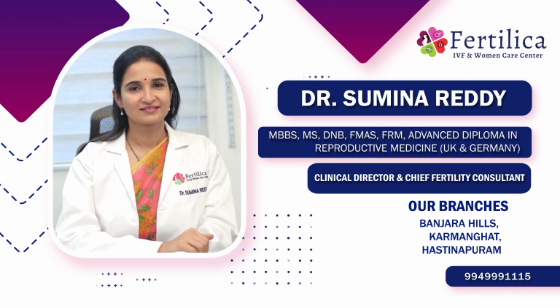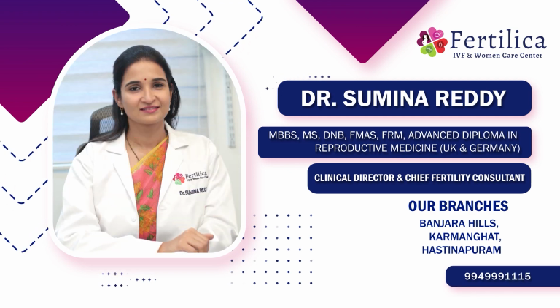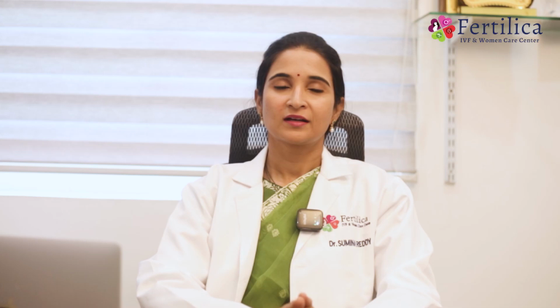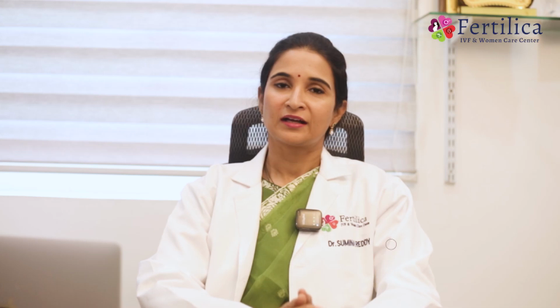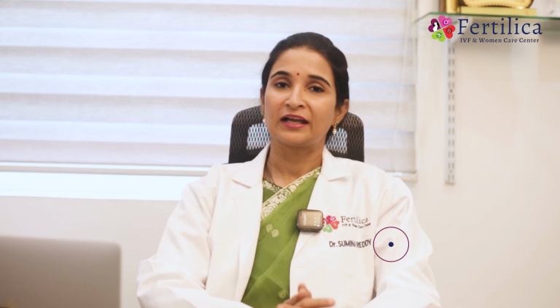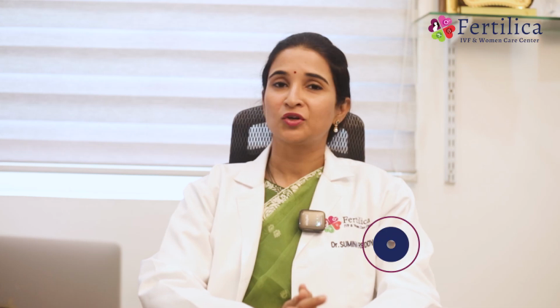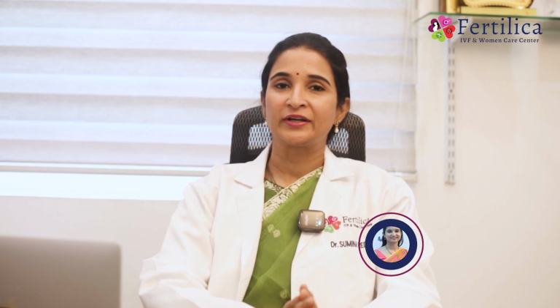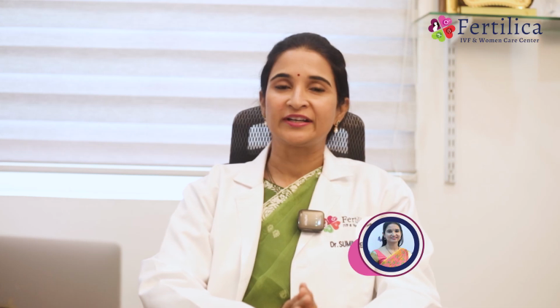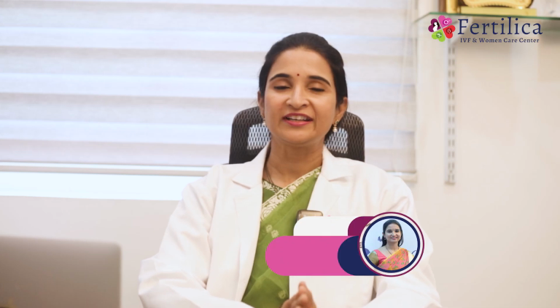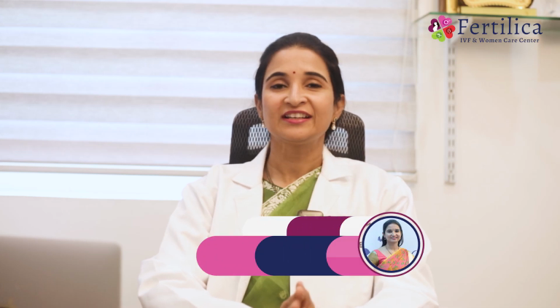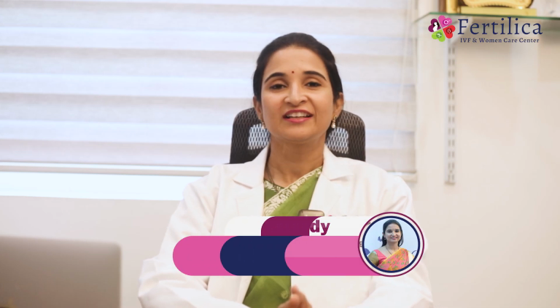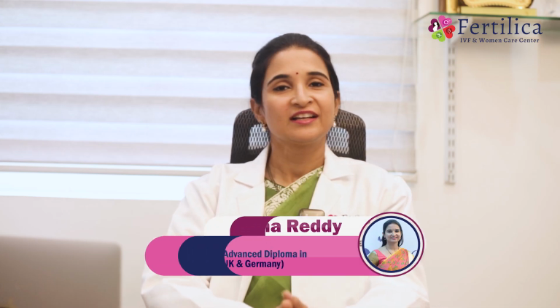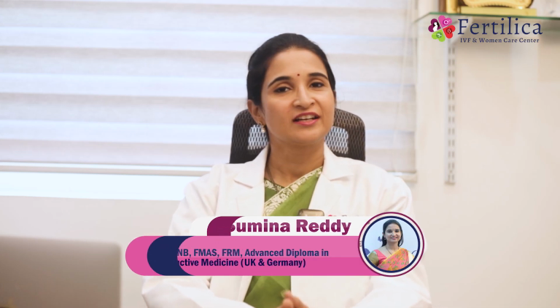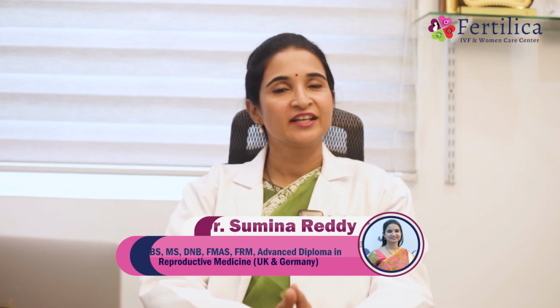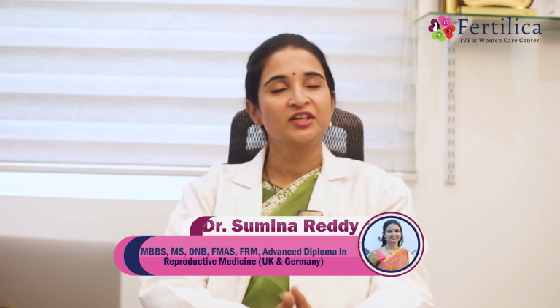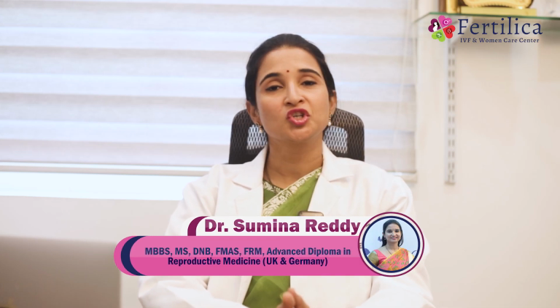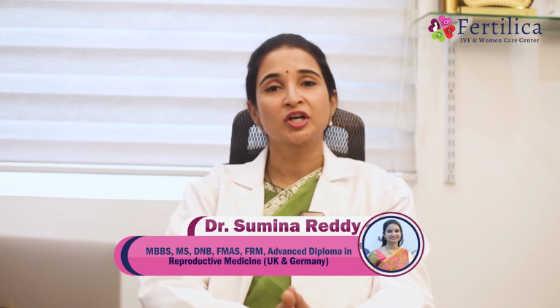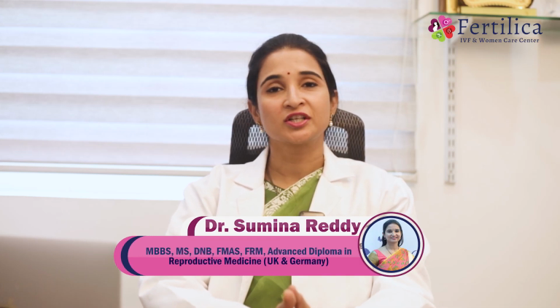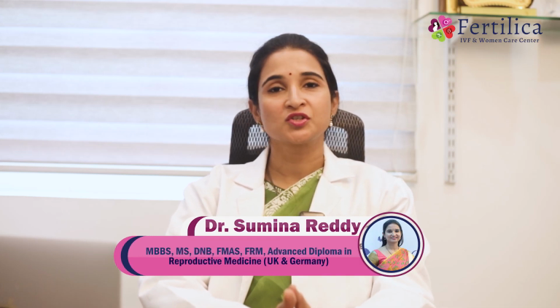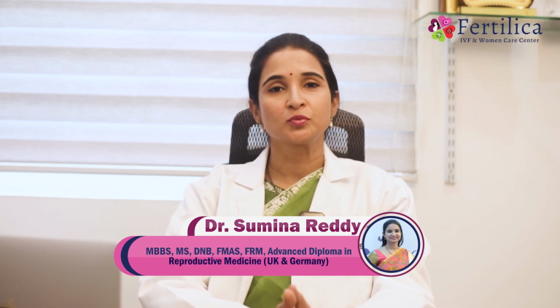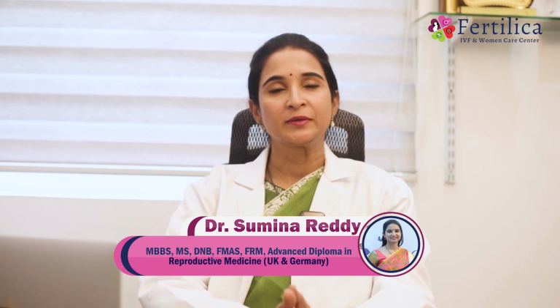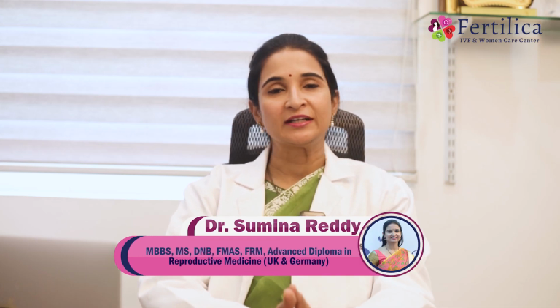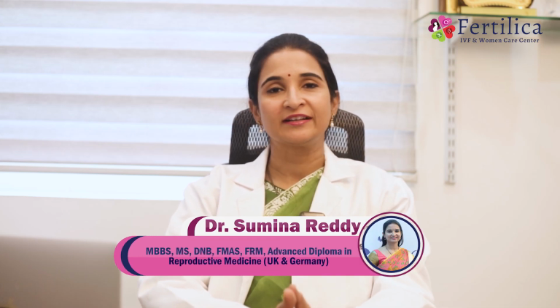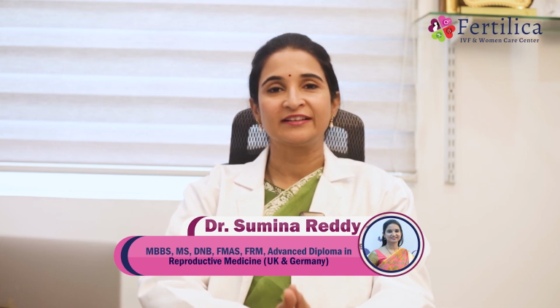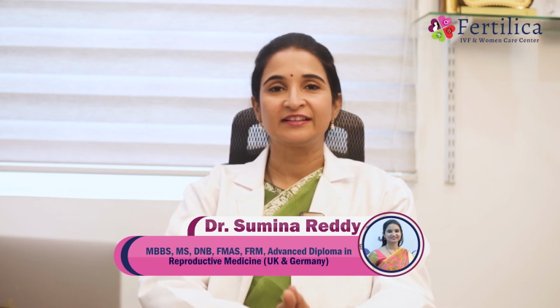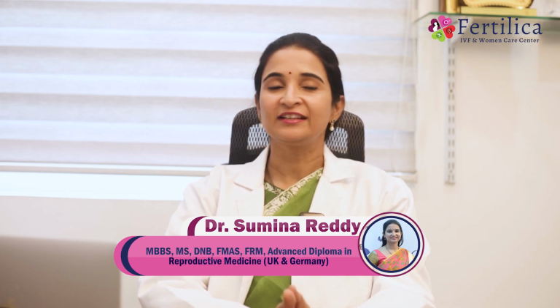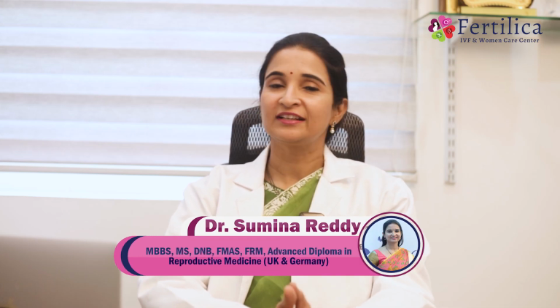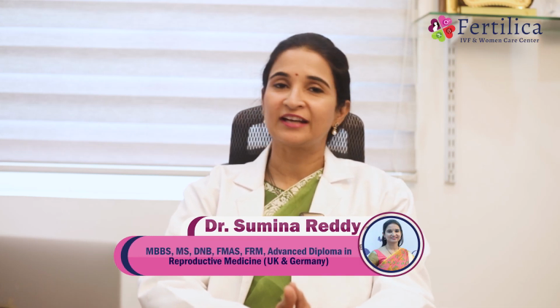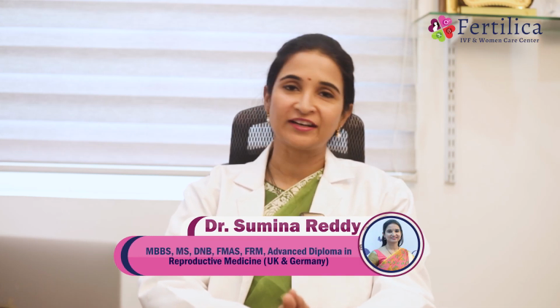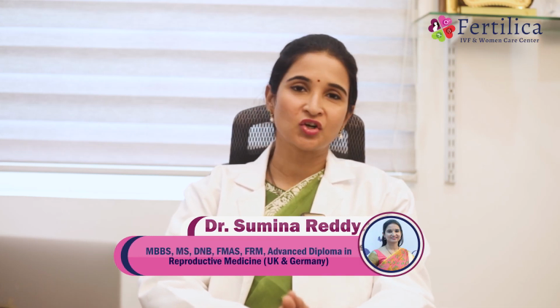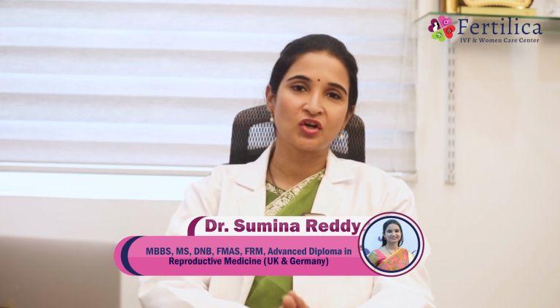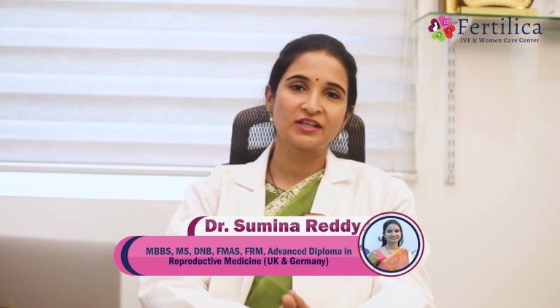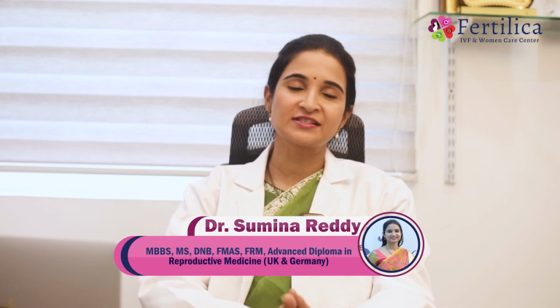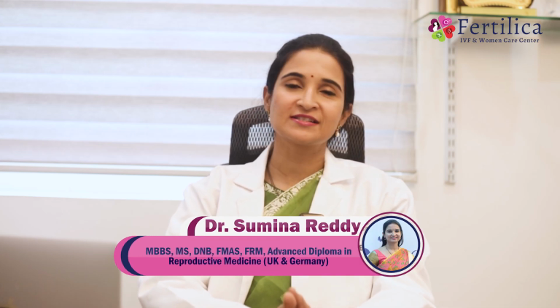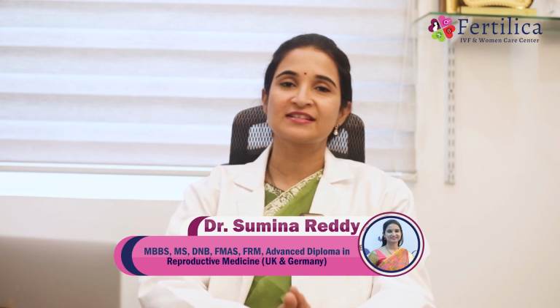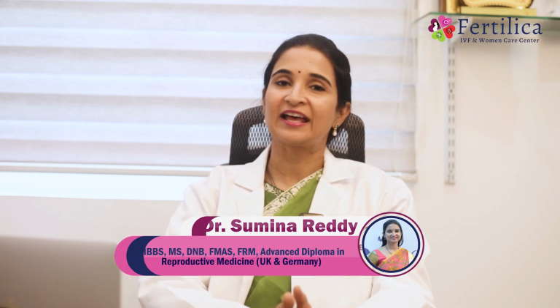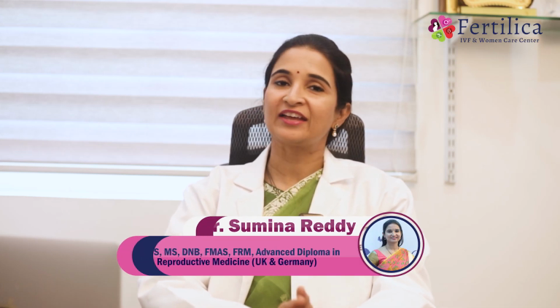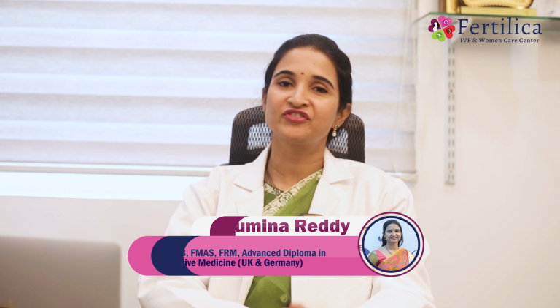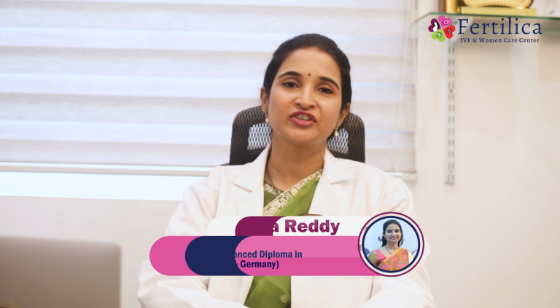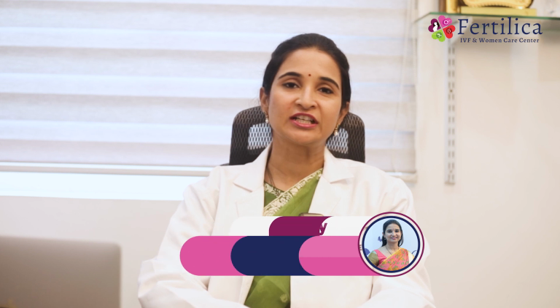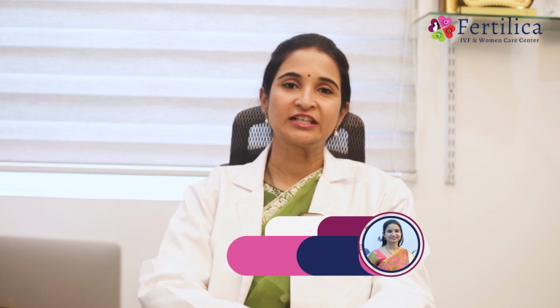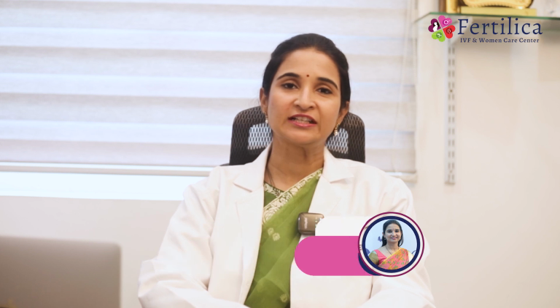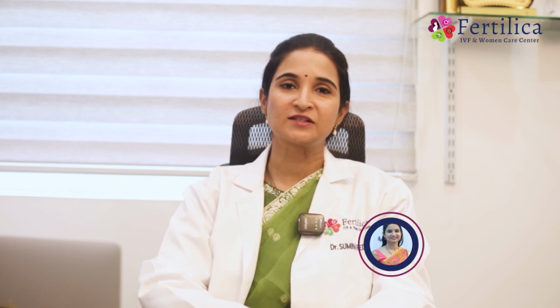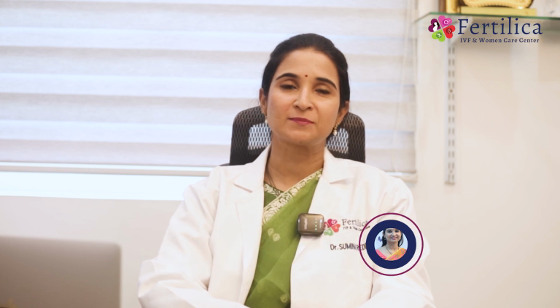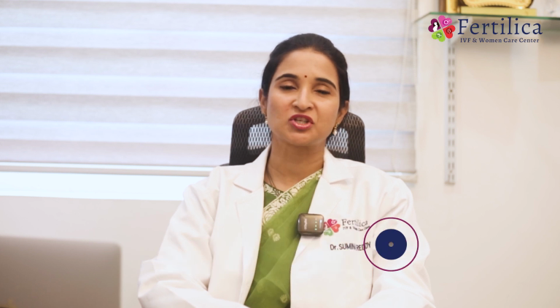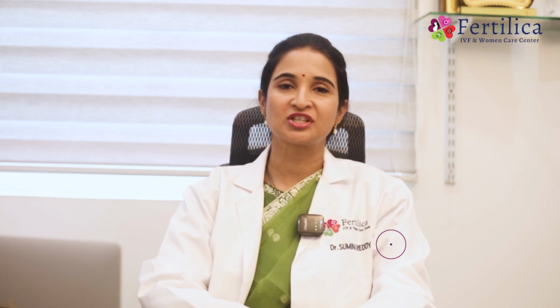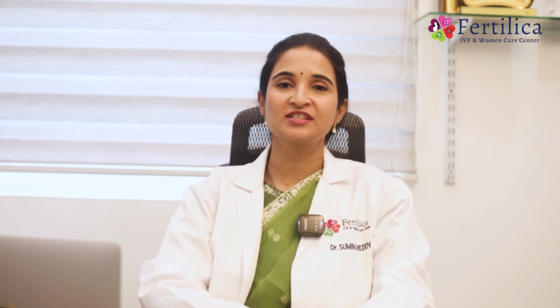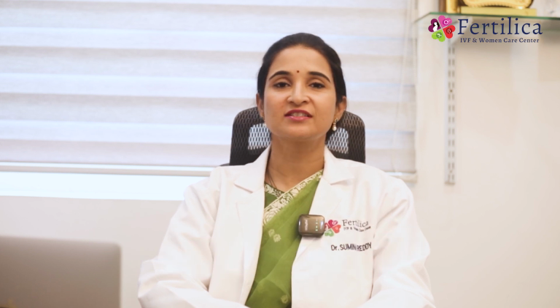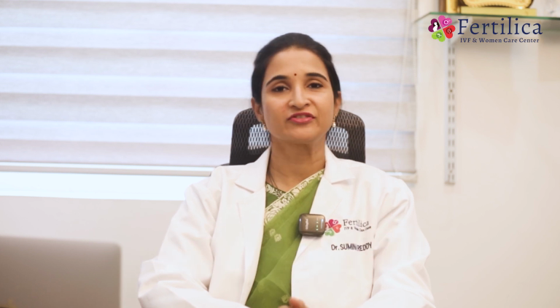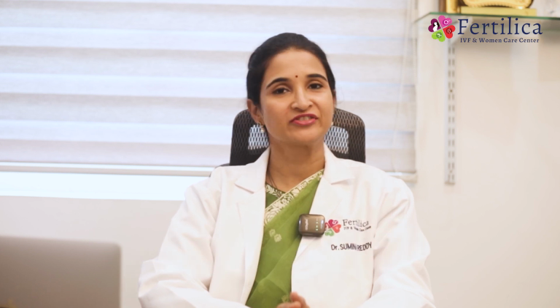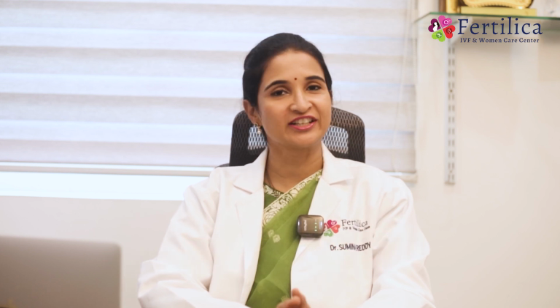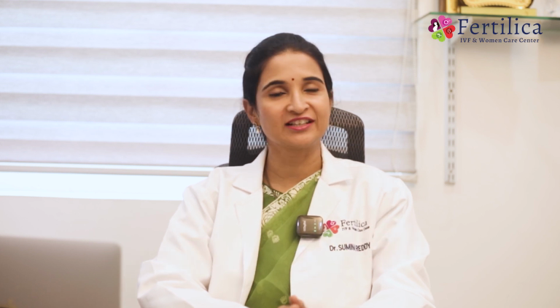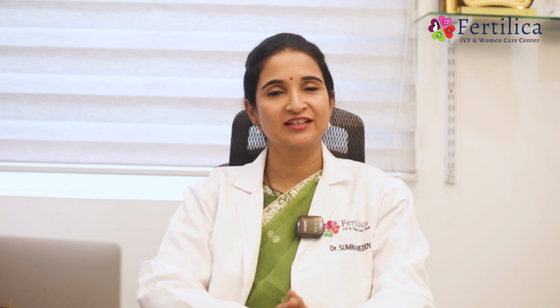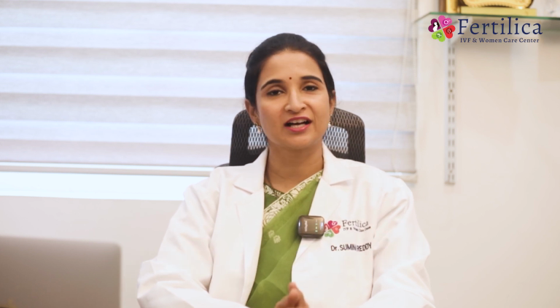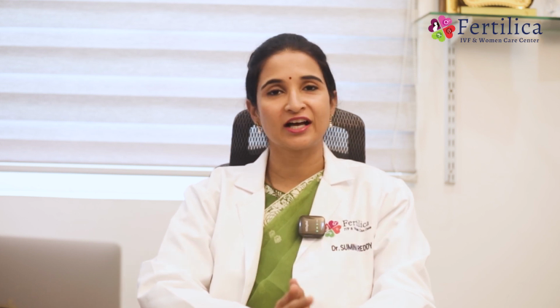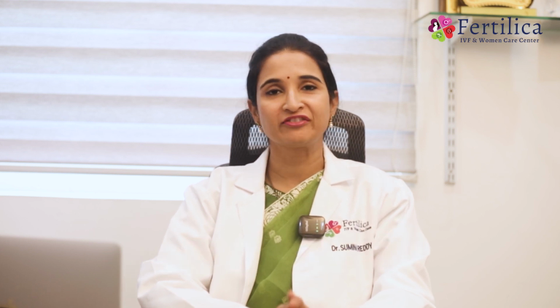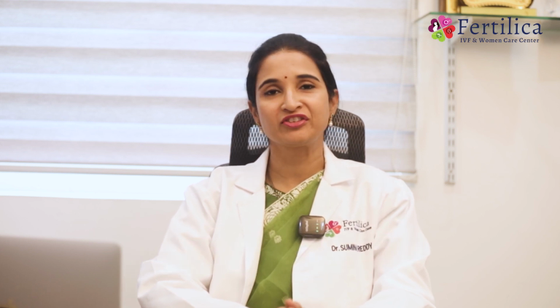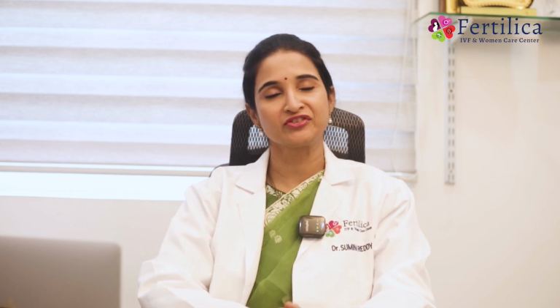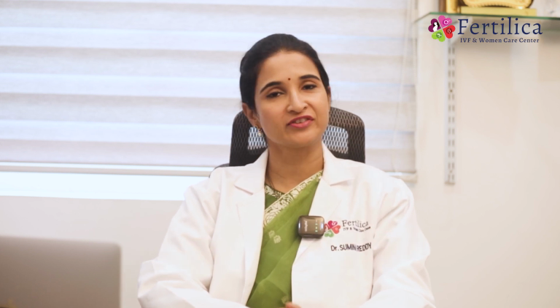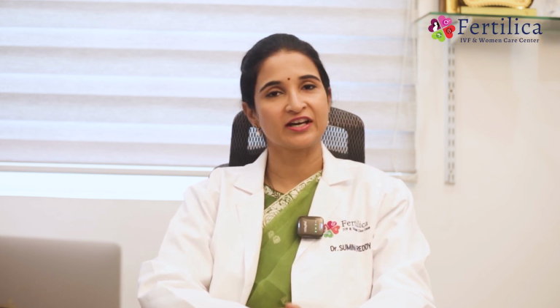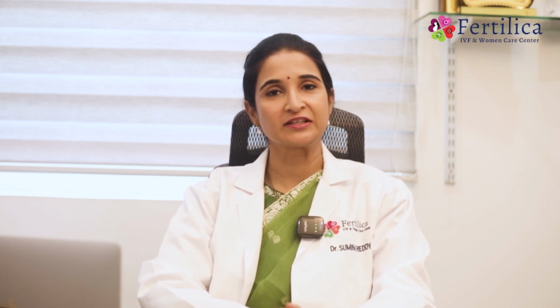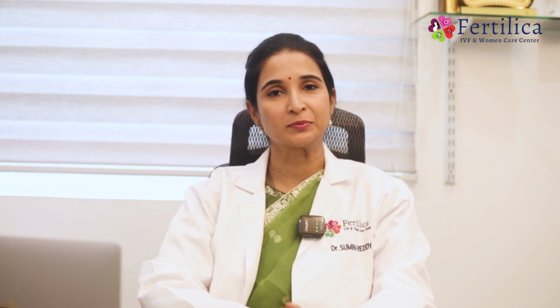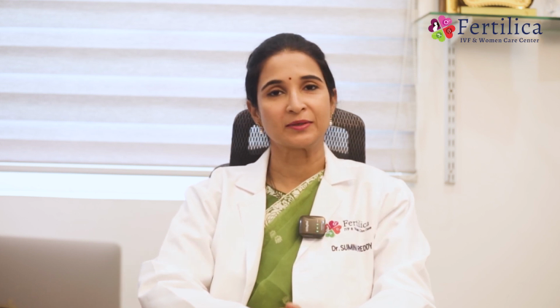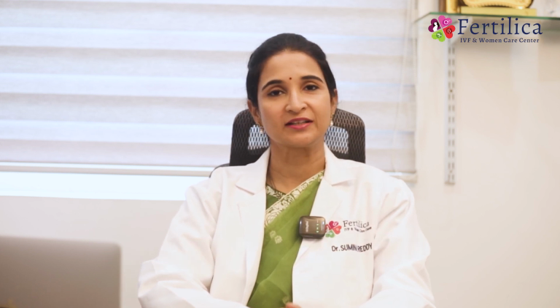Hello, I am Dr. Sumina Reddy, Gynecologist and Fertility Specialist at Fertilica IVF Hyderabad.